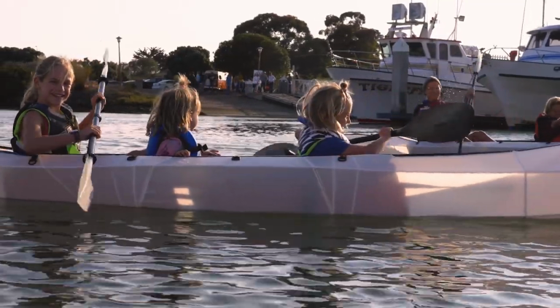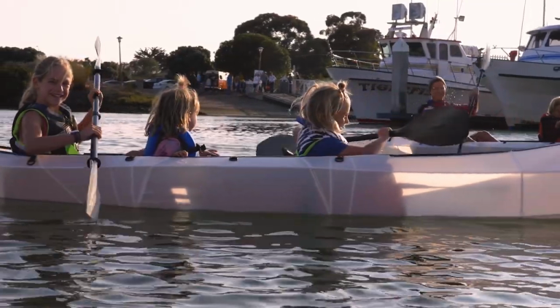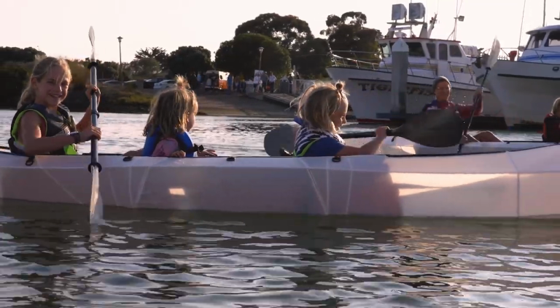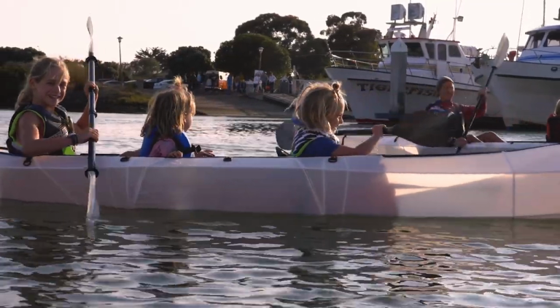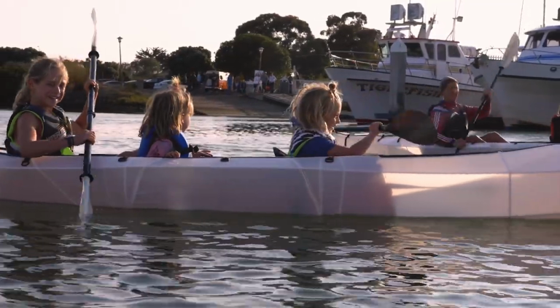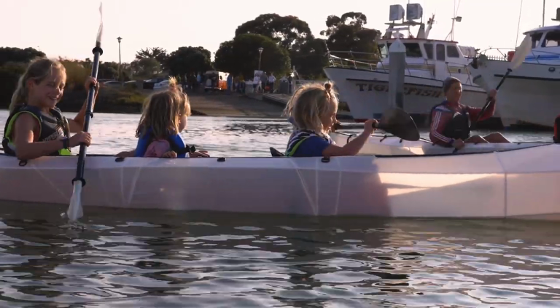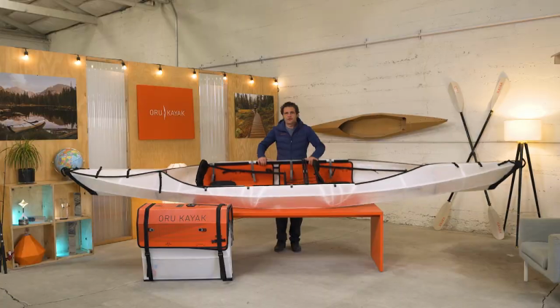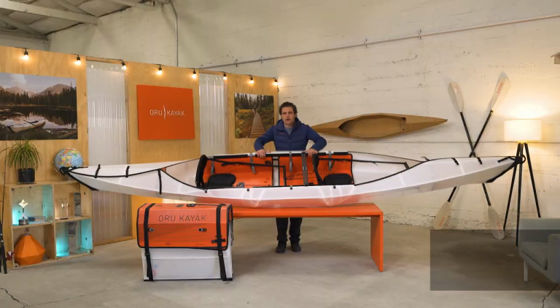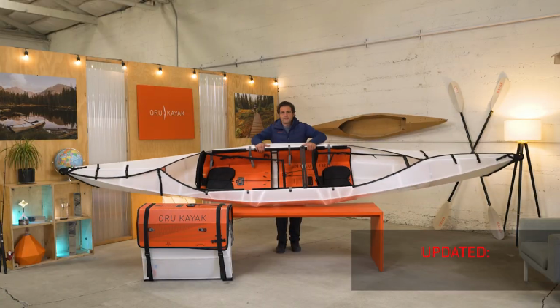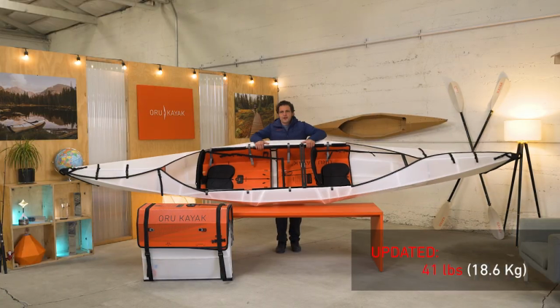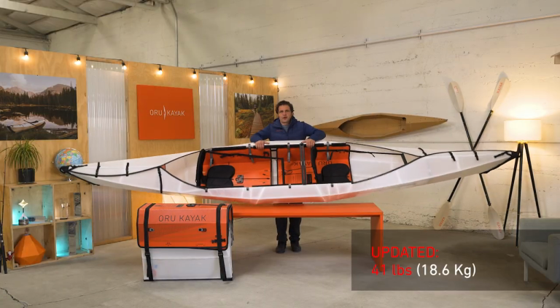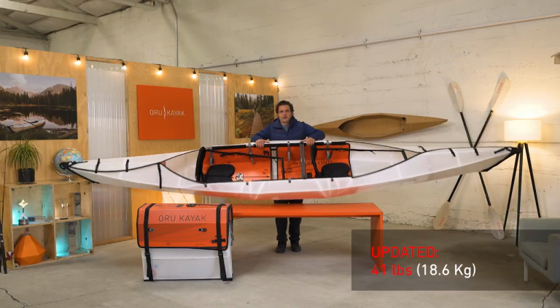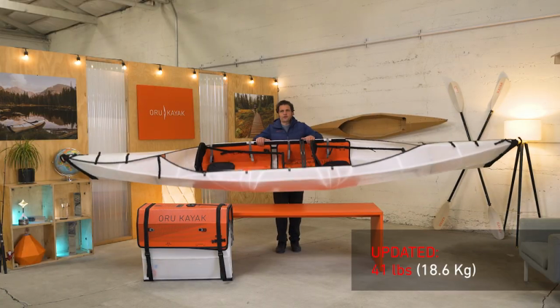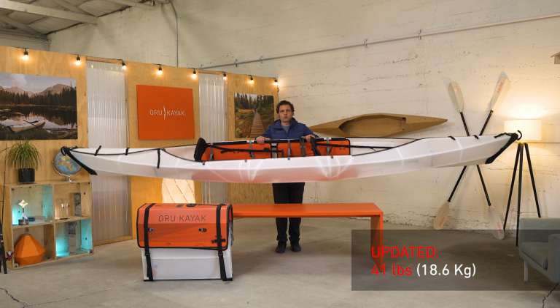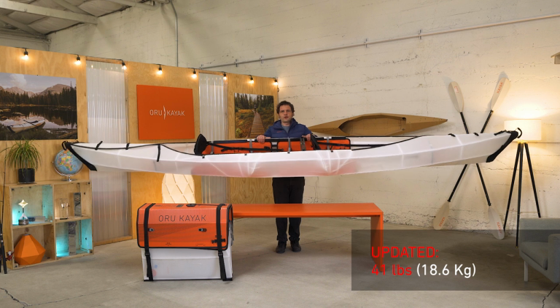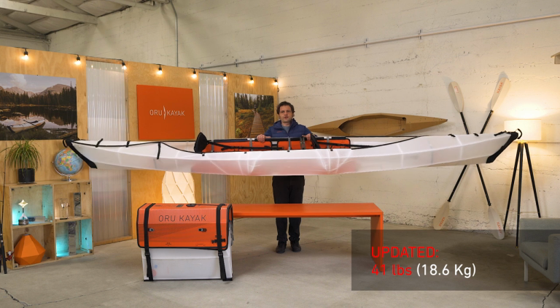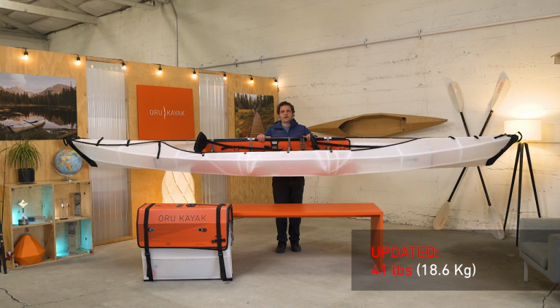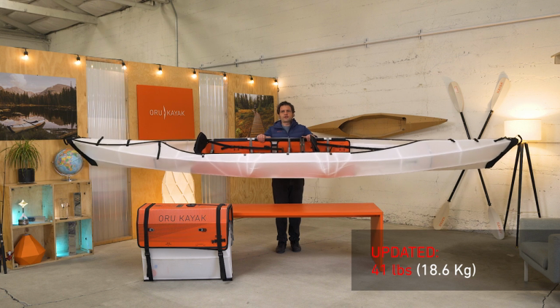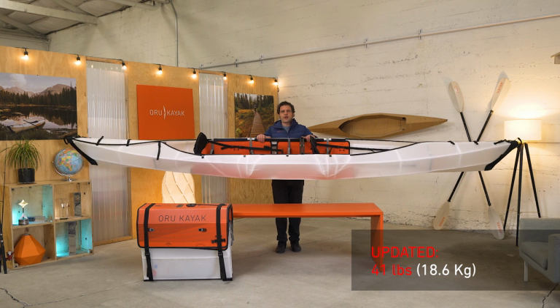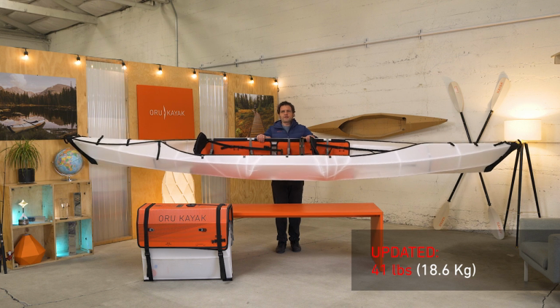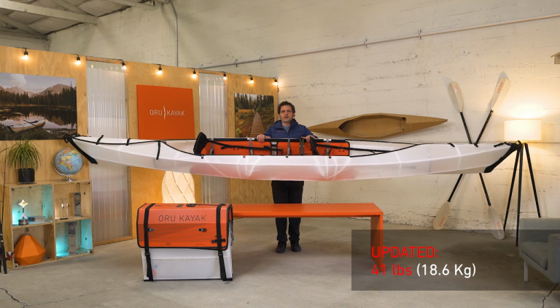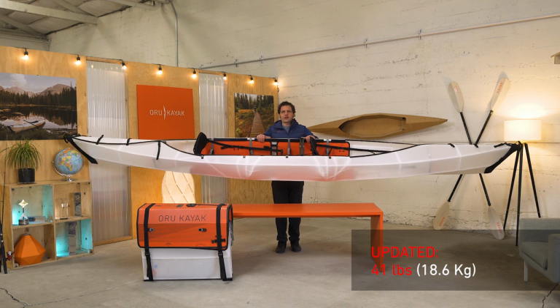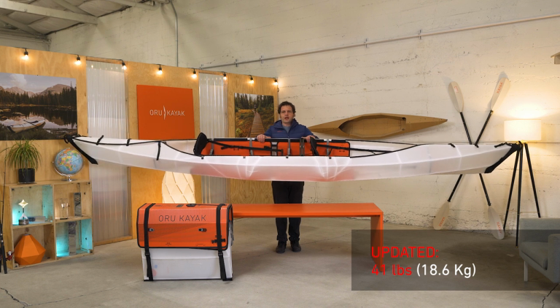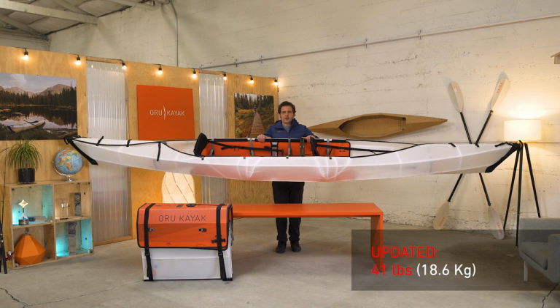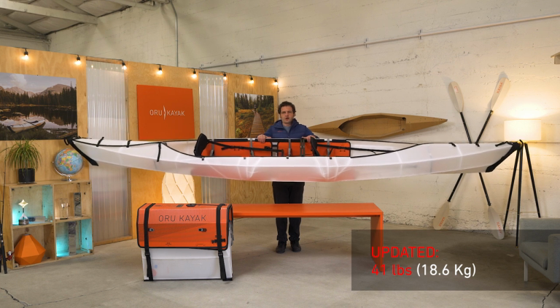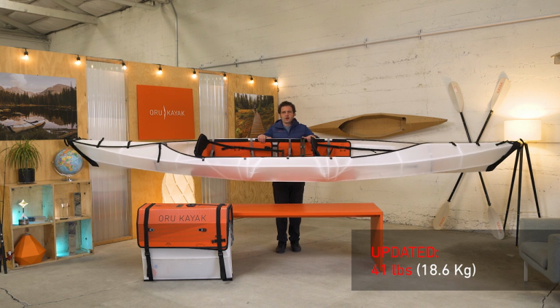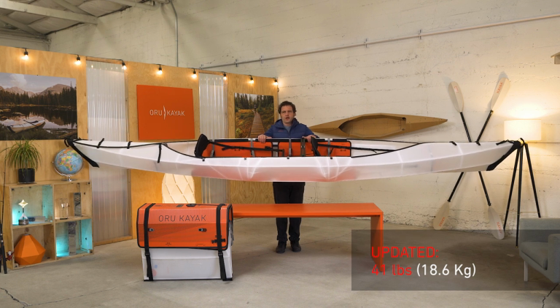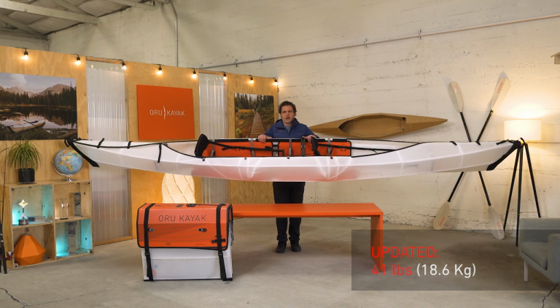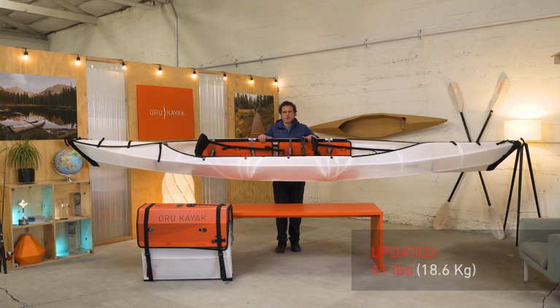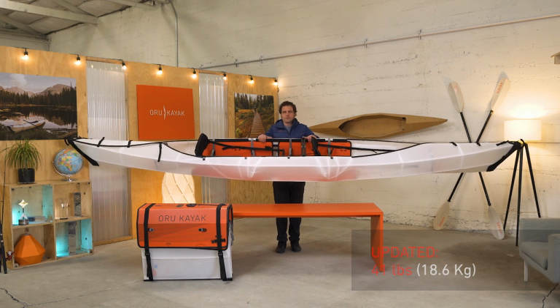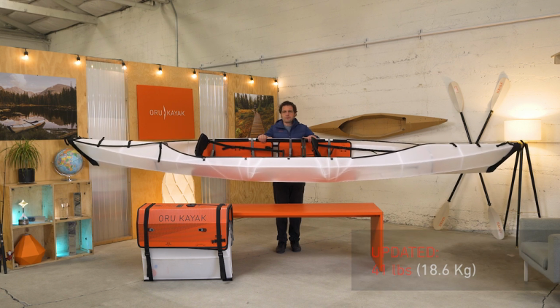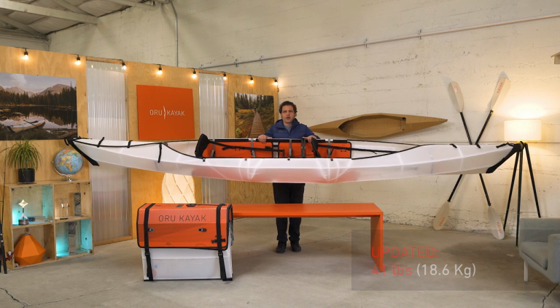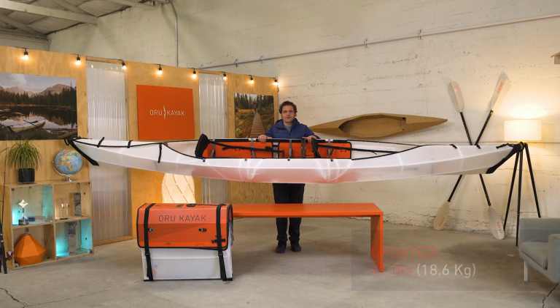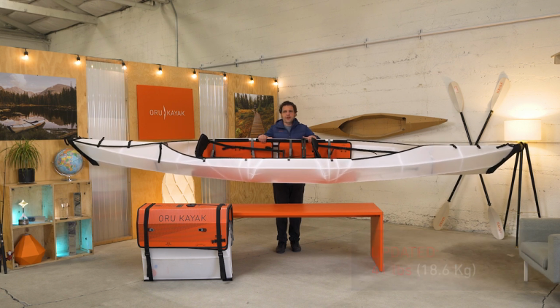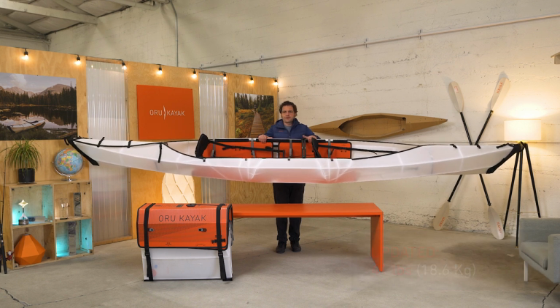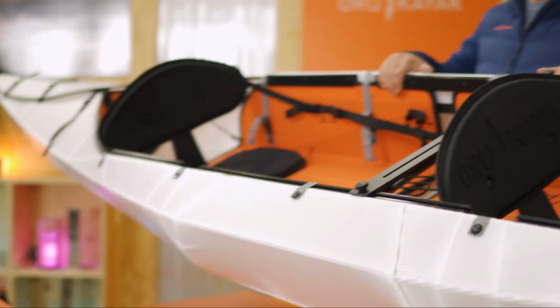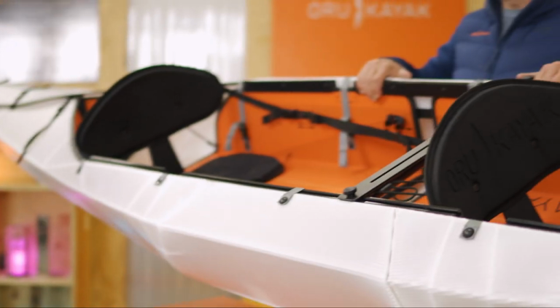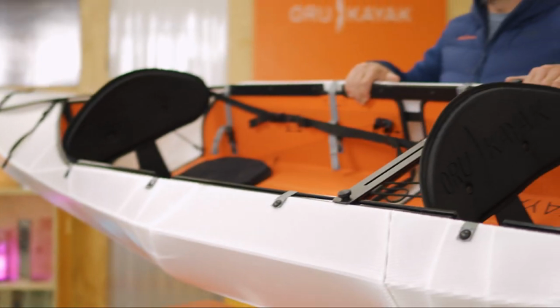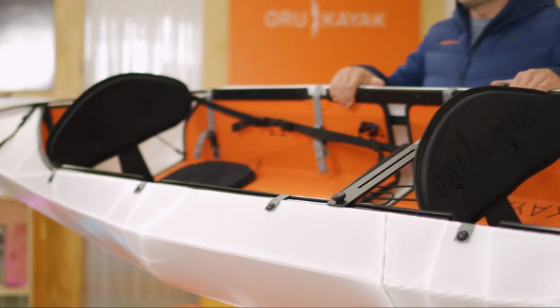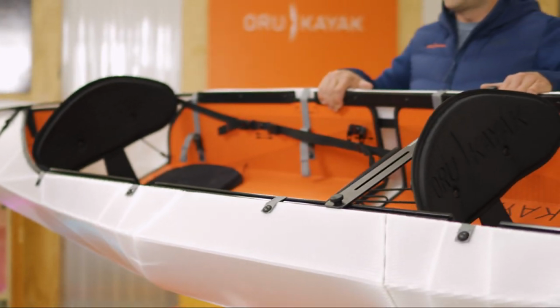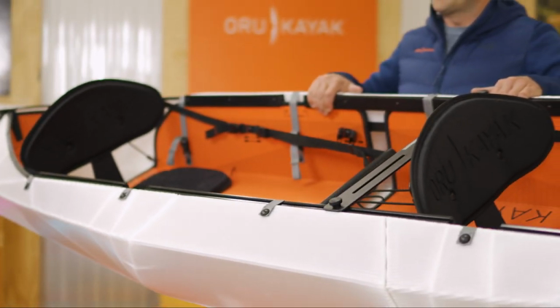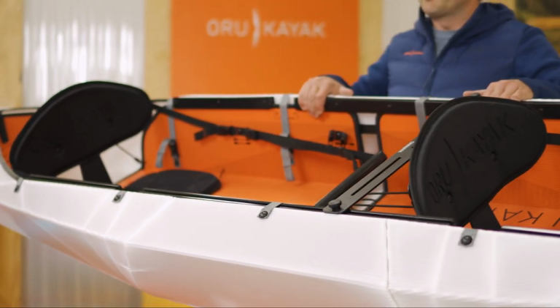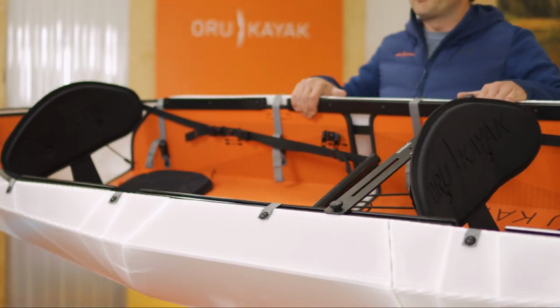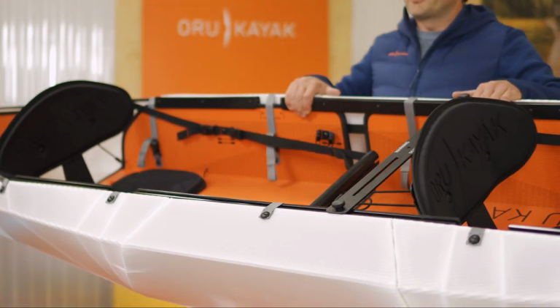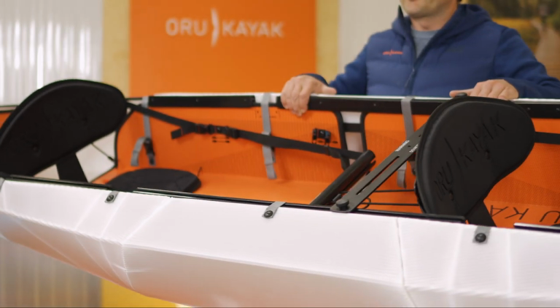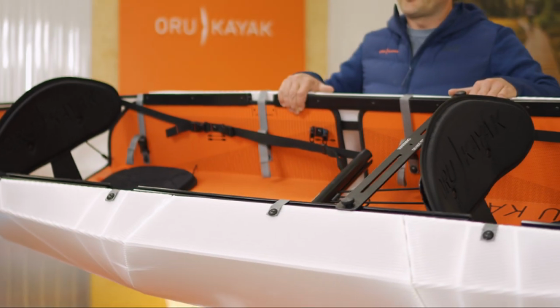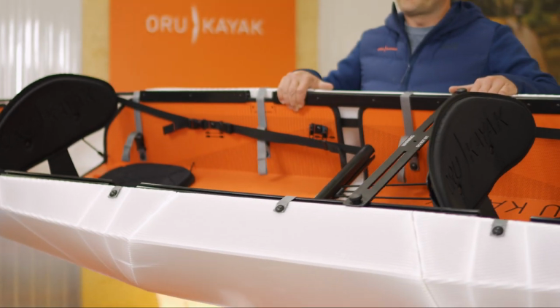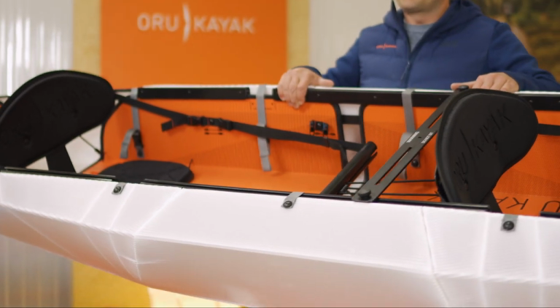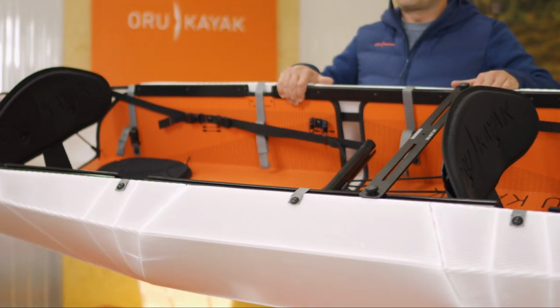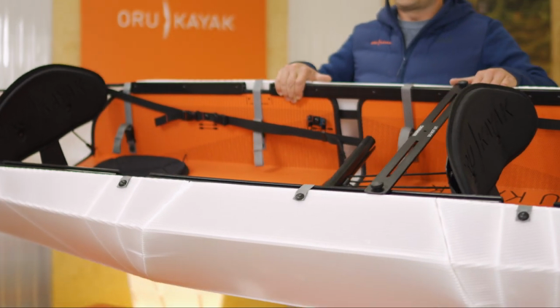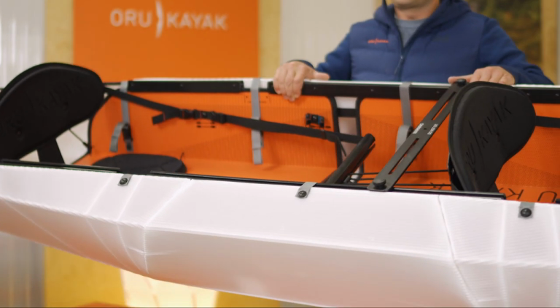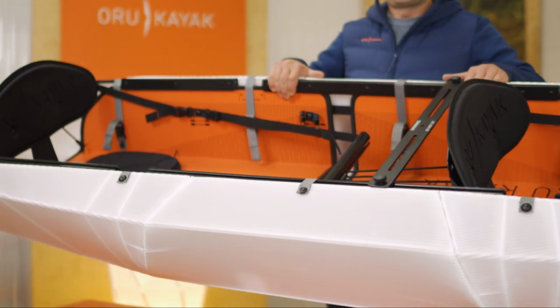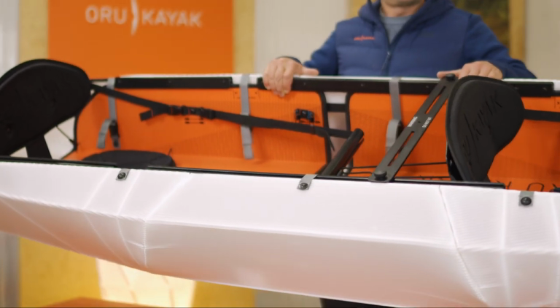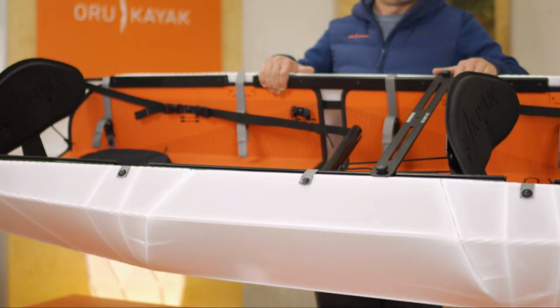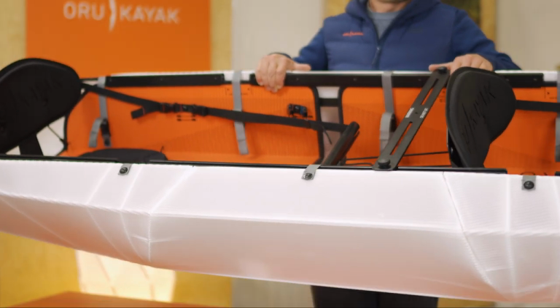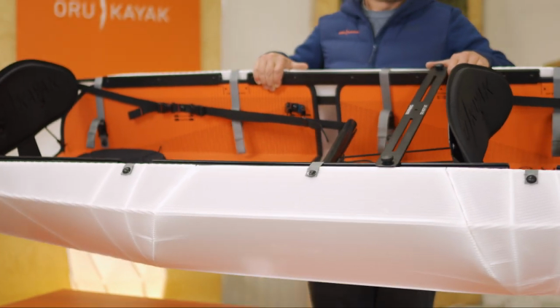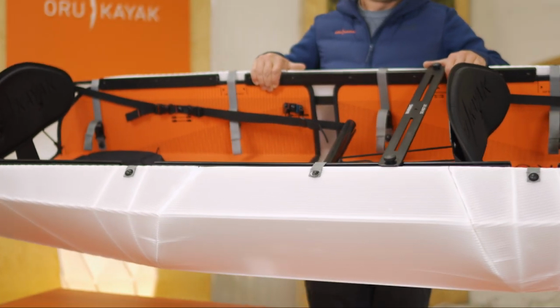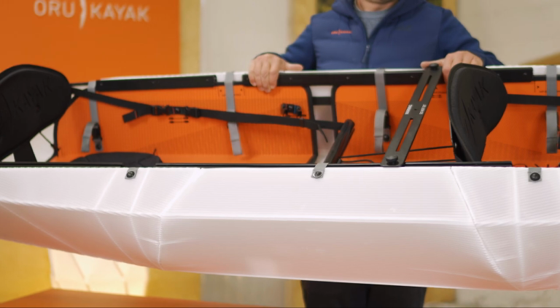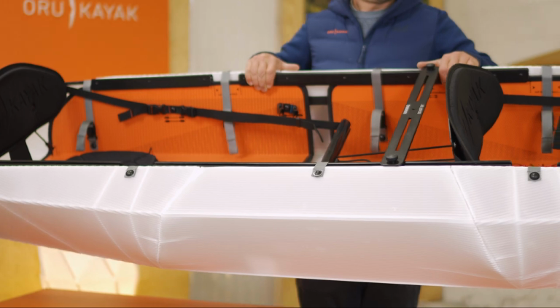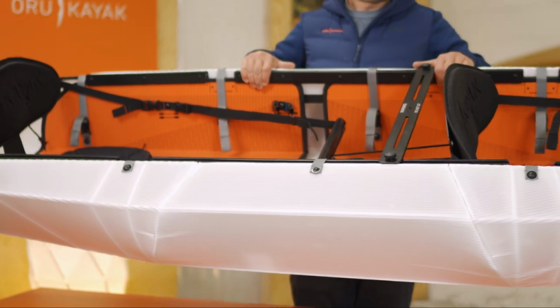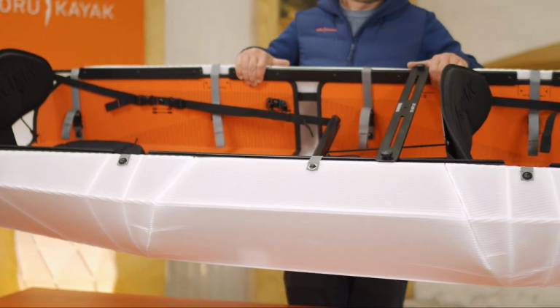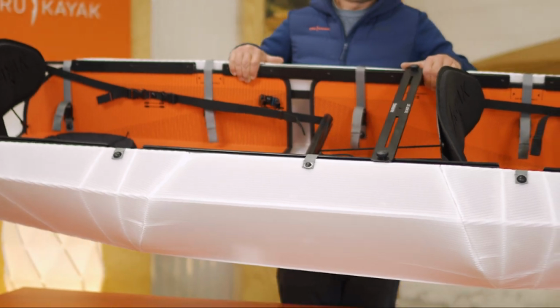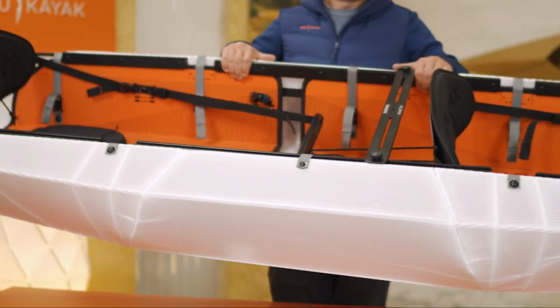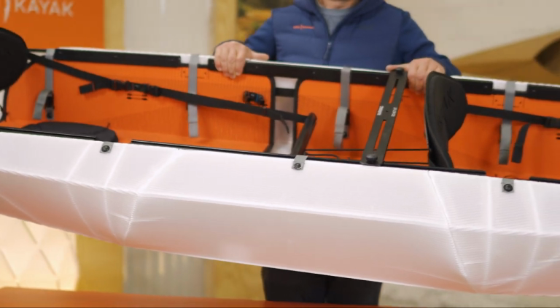It weighs 40 pounds, which is the heaviest kayak in our lineup, but that's still extremely lightweight compared to other tandem and fishing kayaks out there.